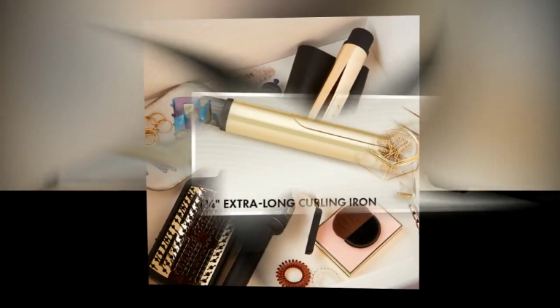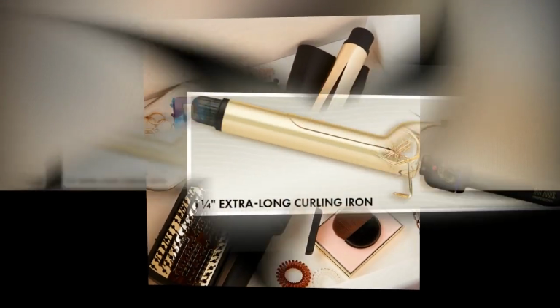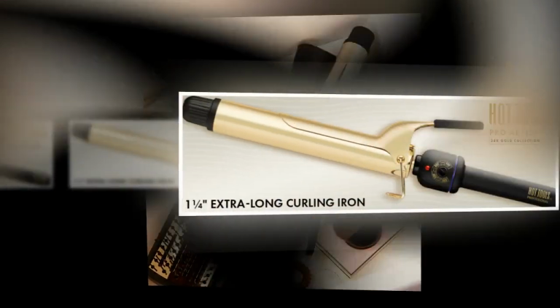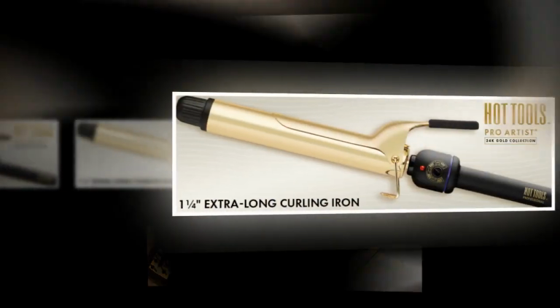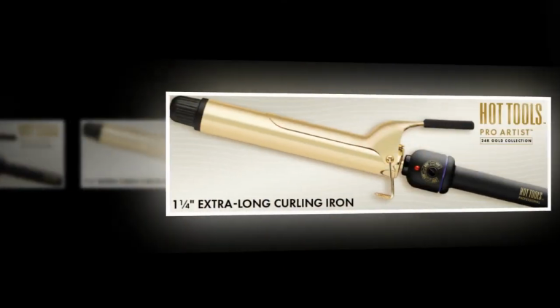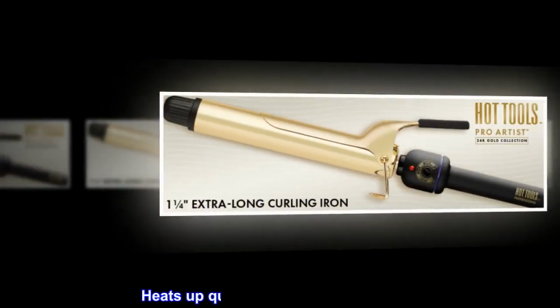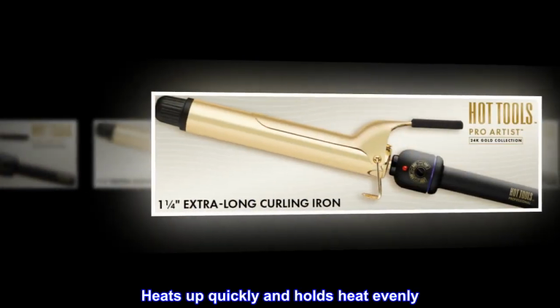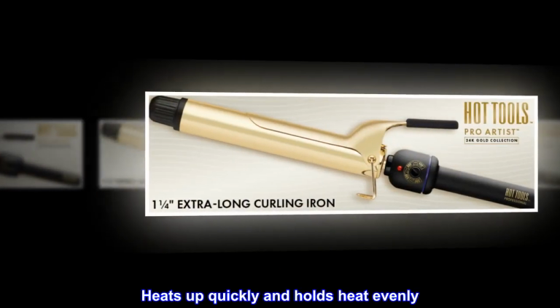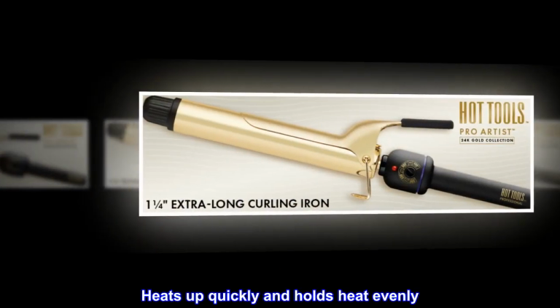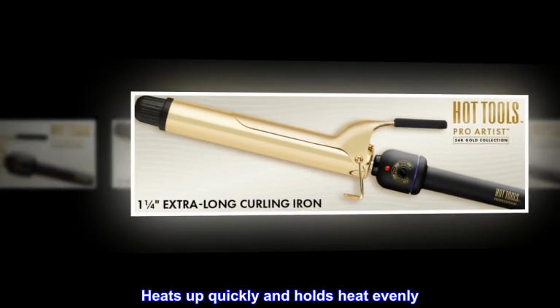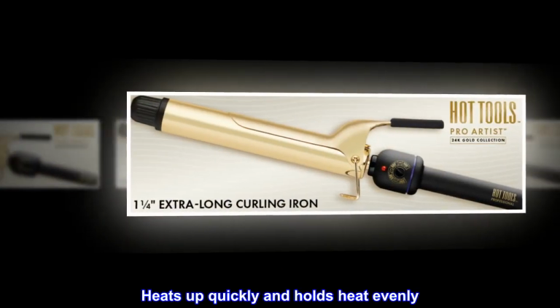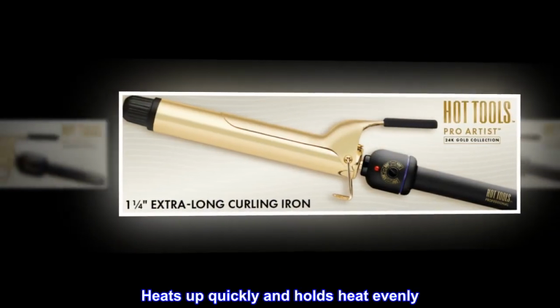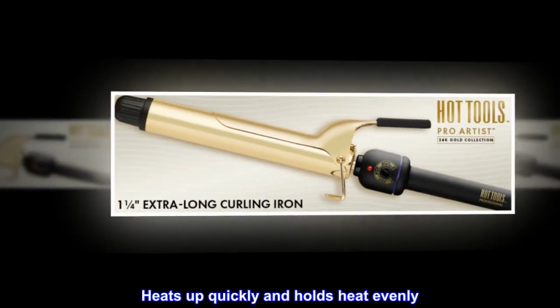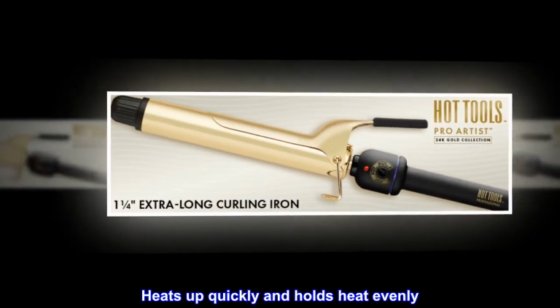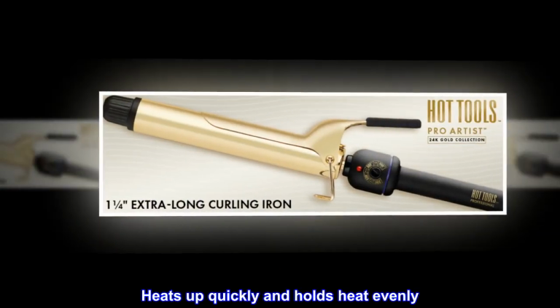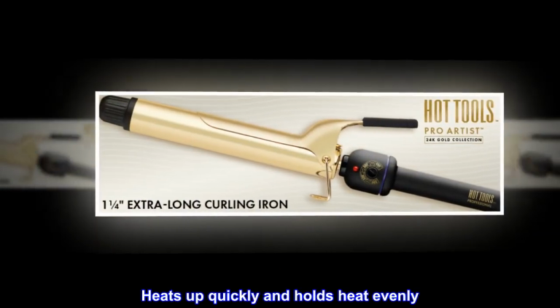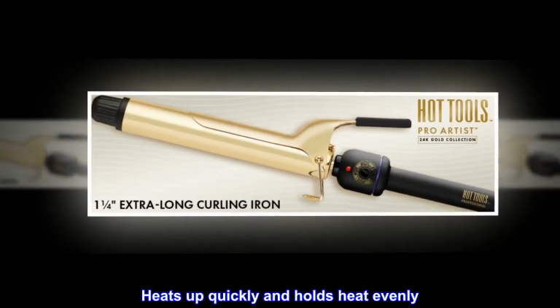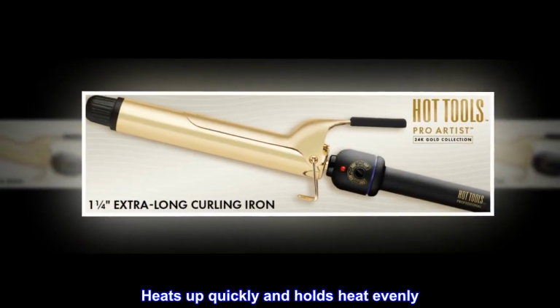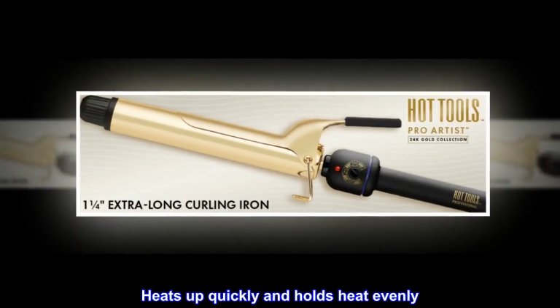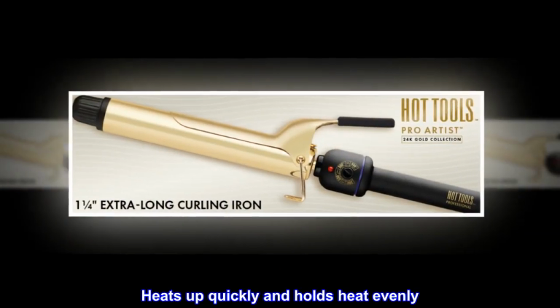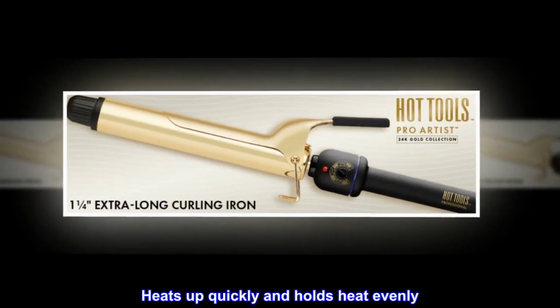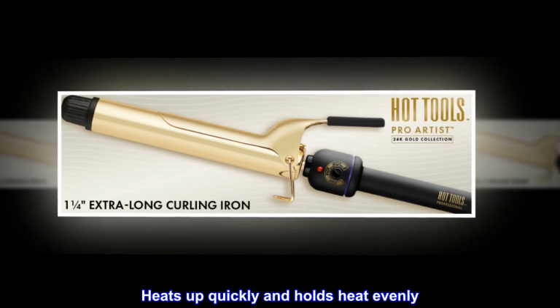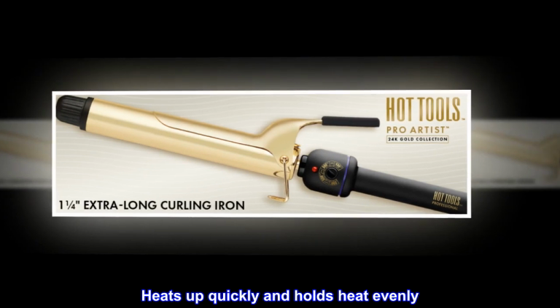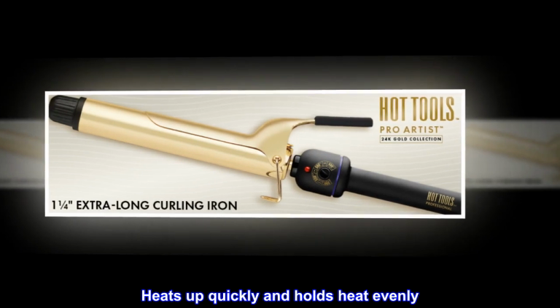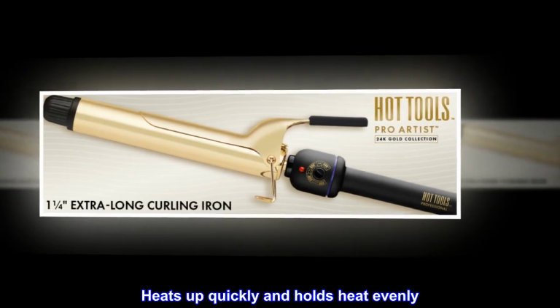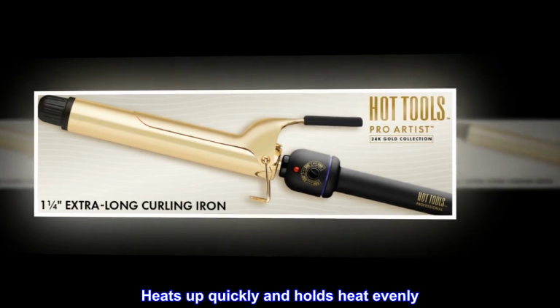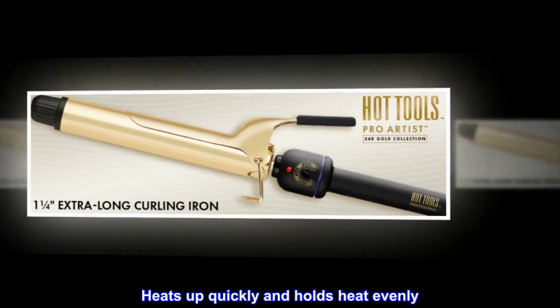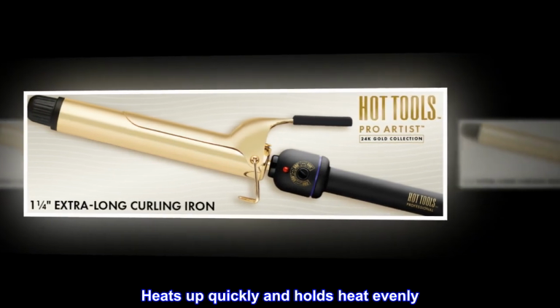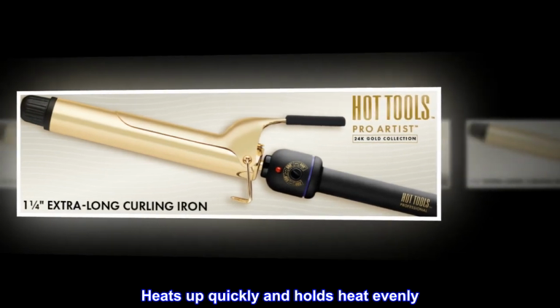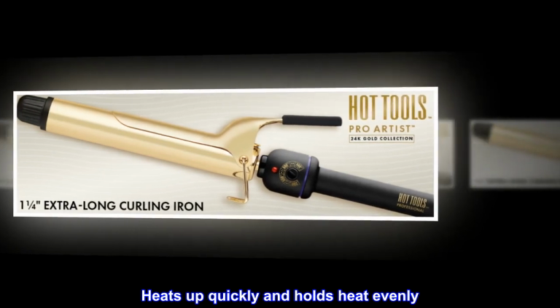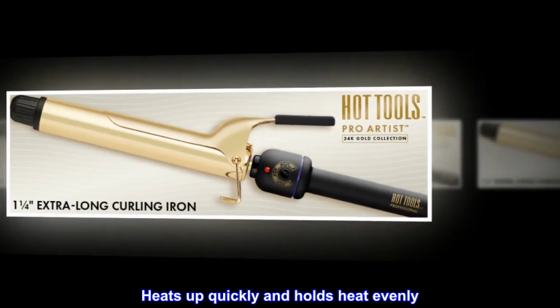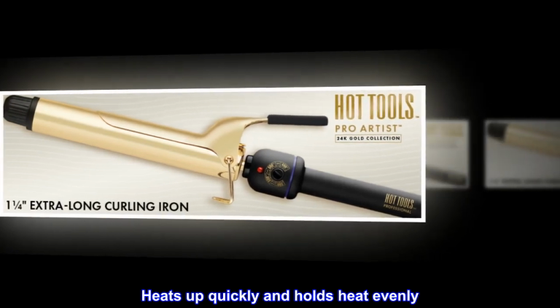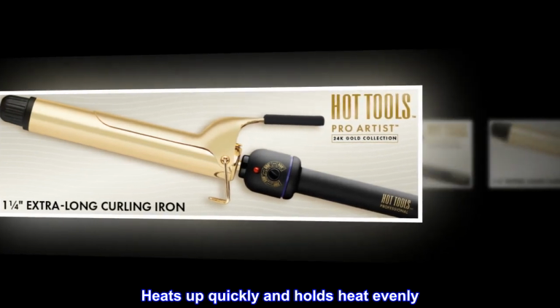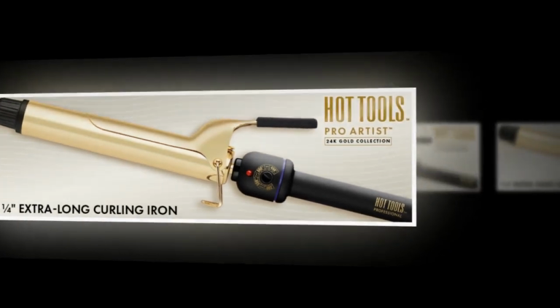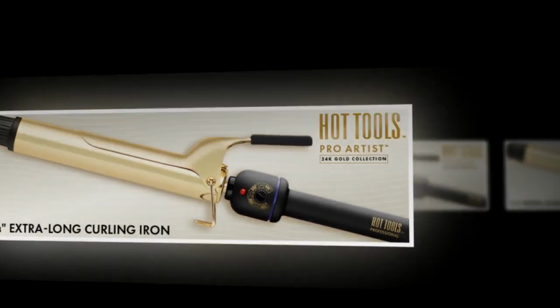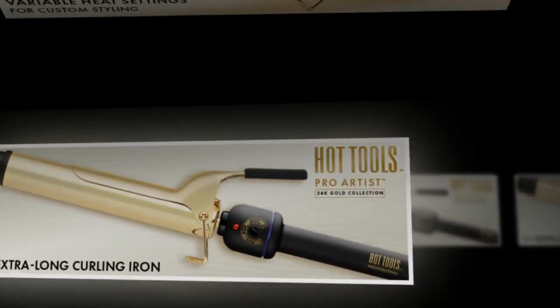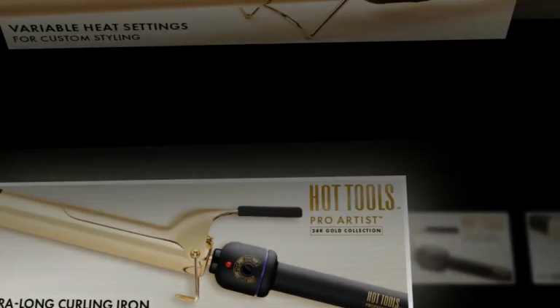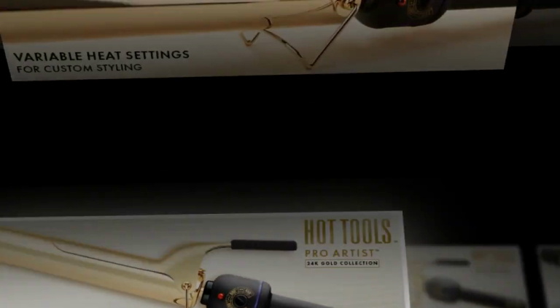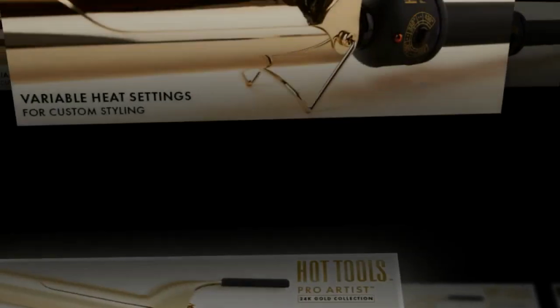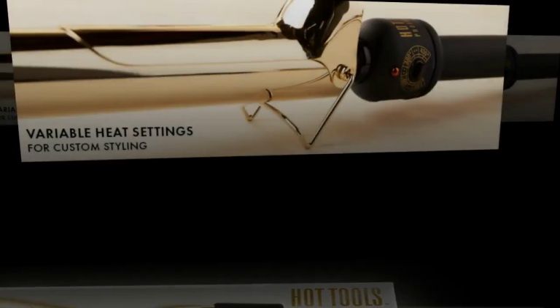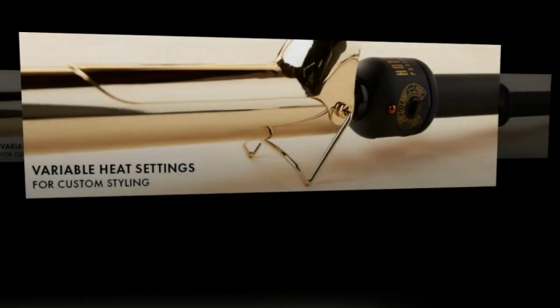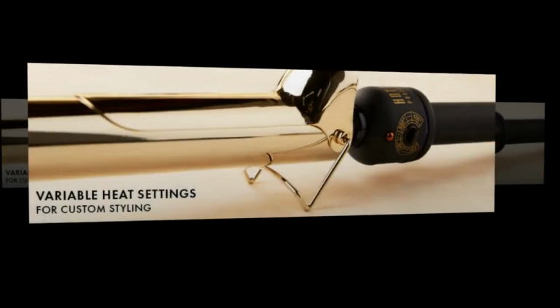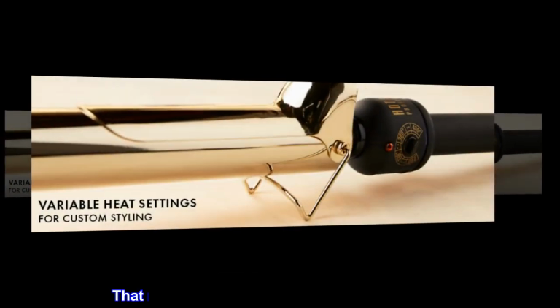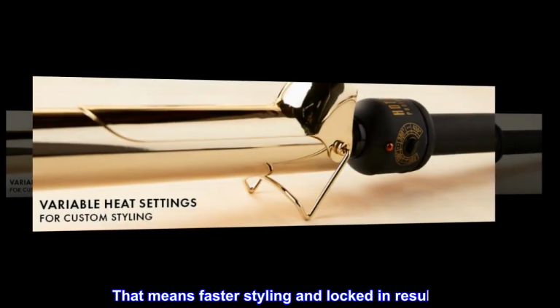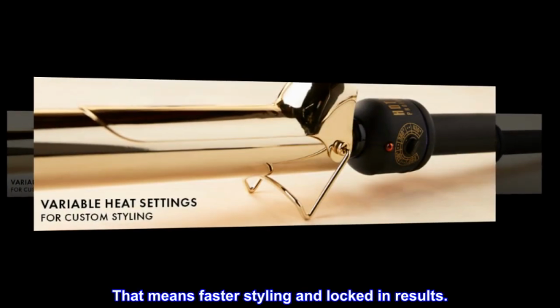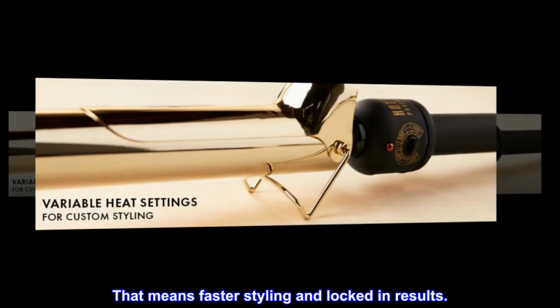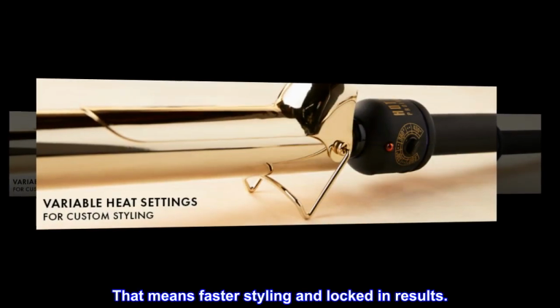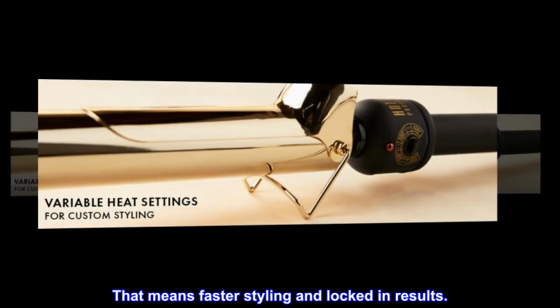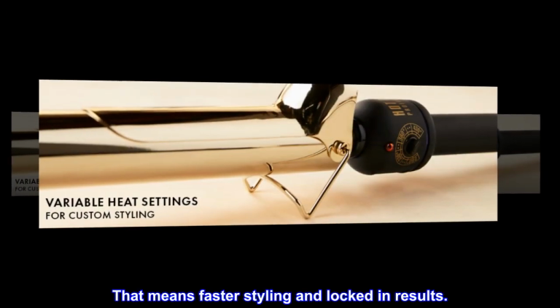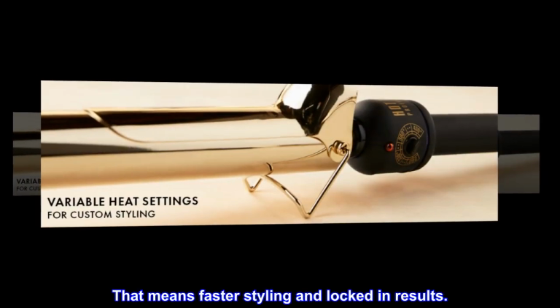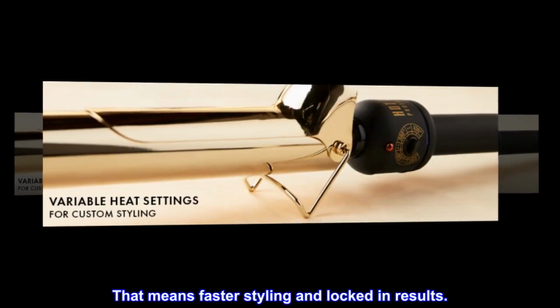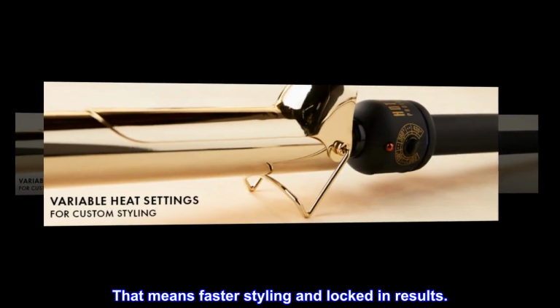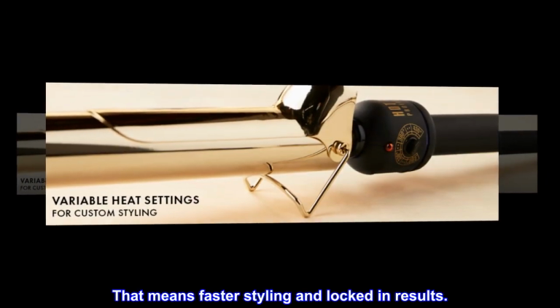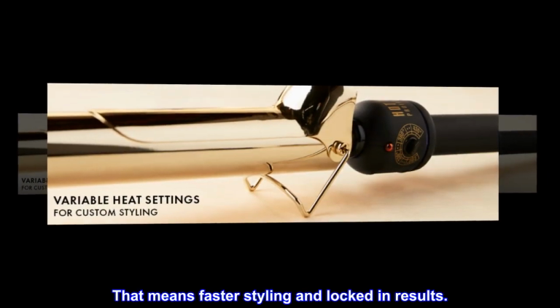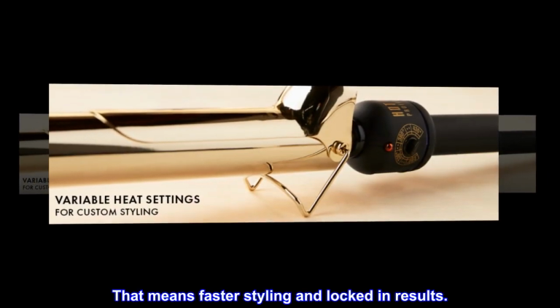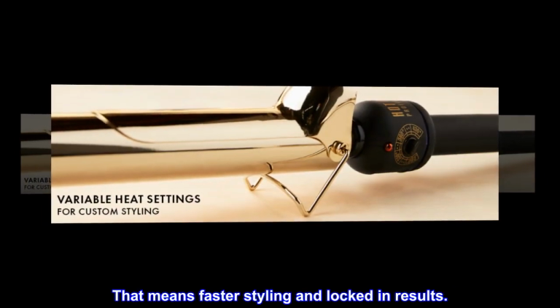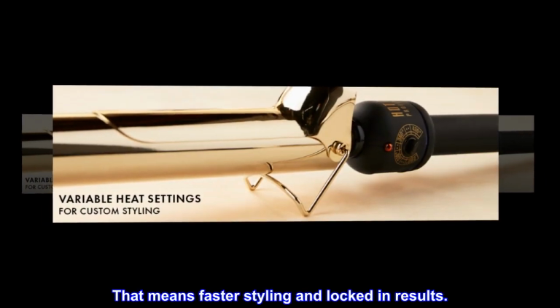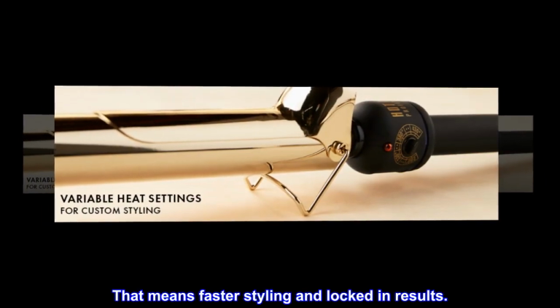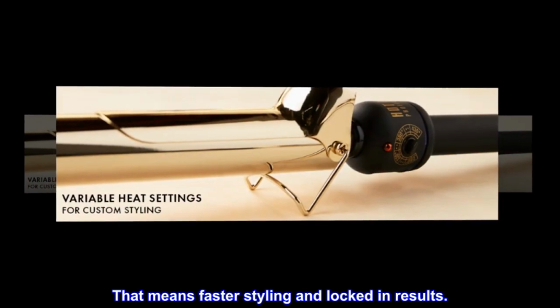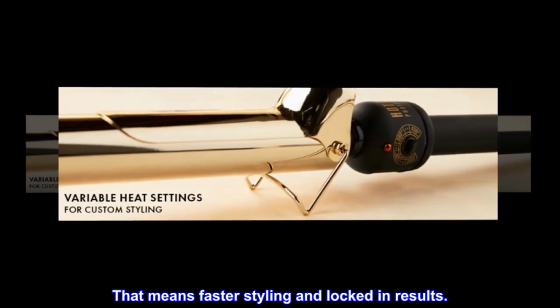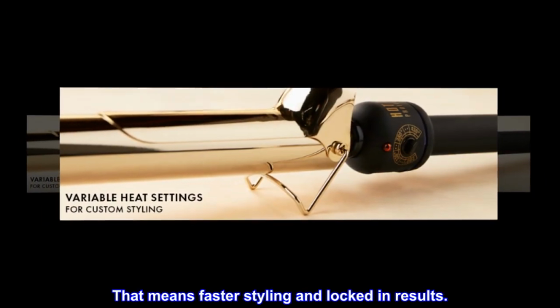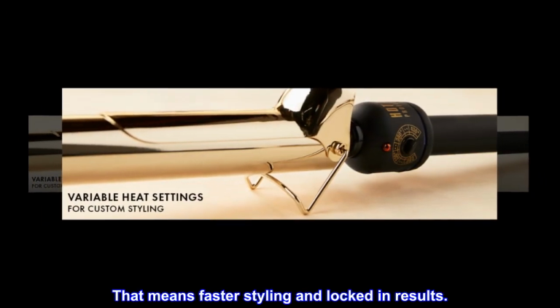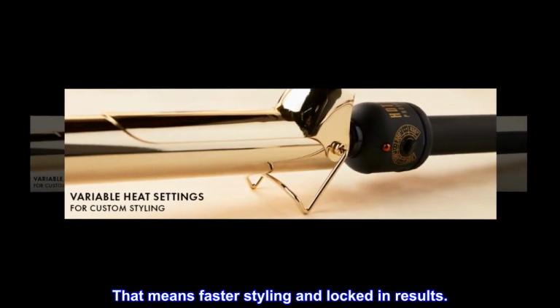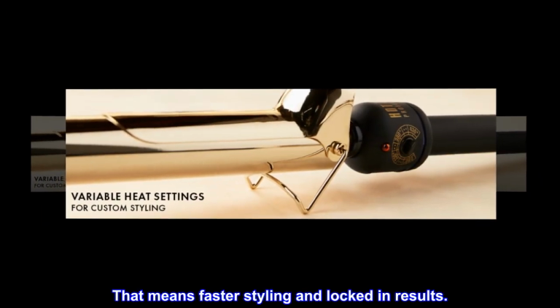Heats up quickly and holds heat evenly — that means faster styling and locked-in results.